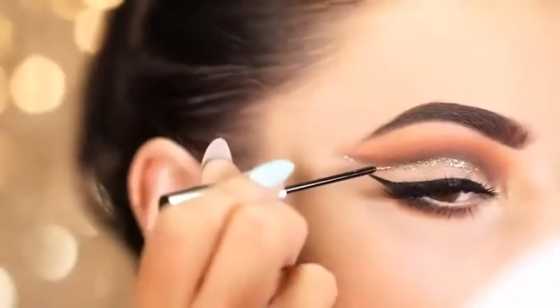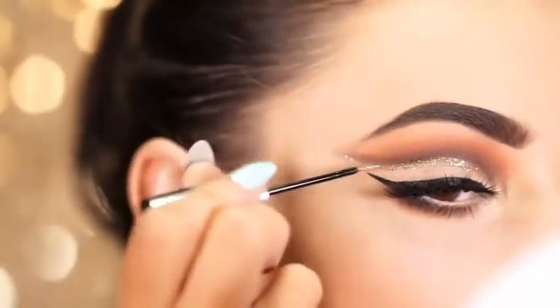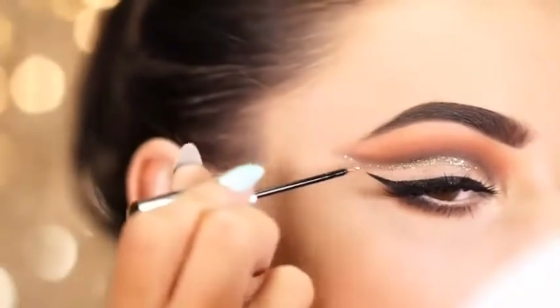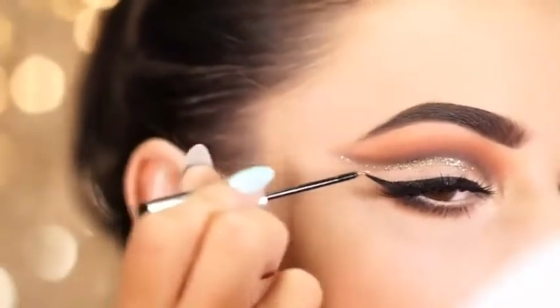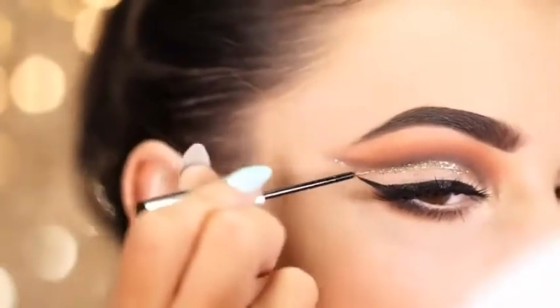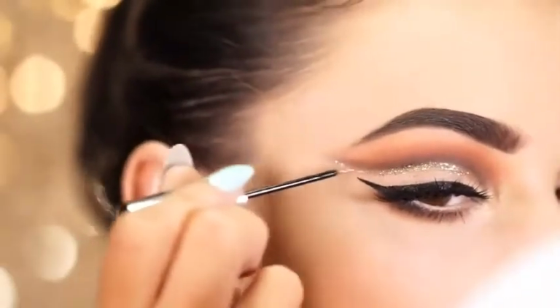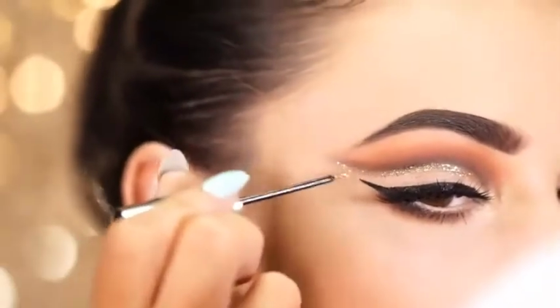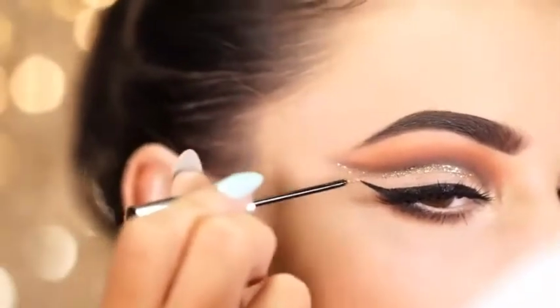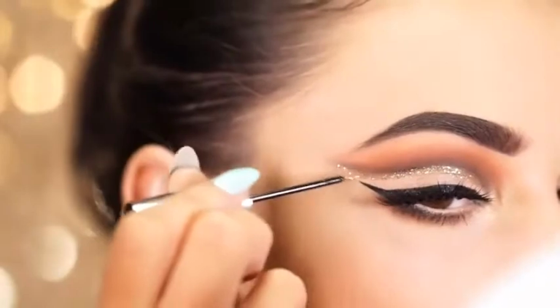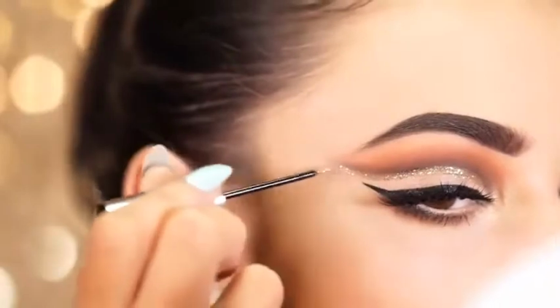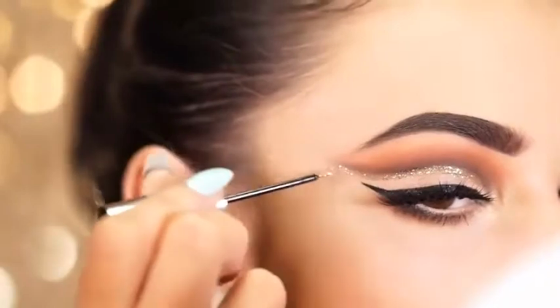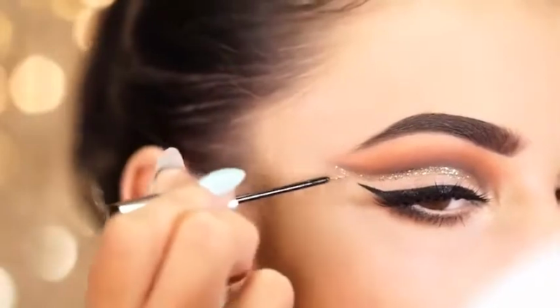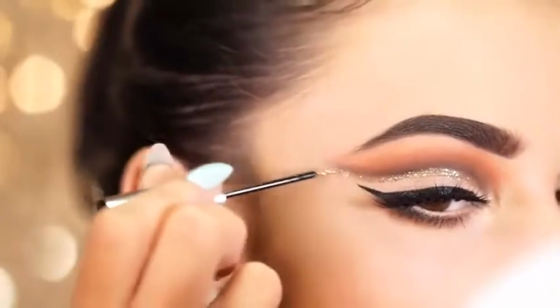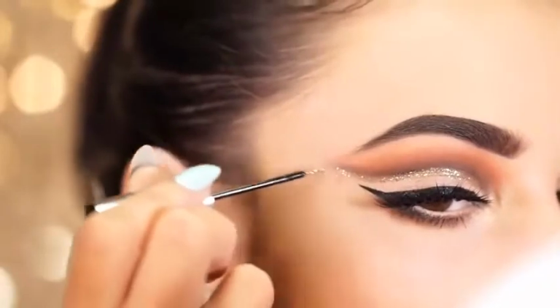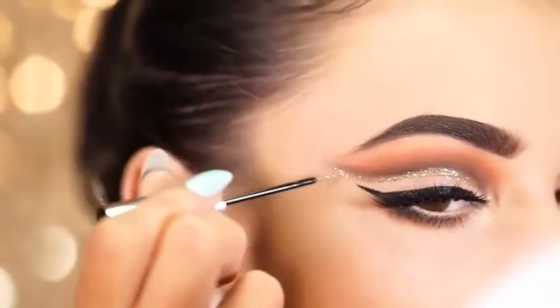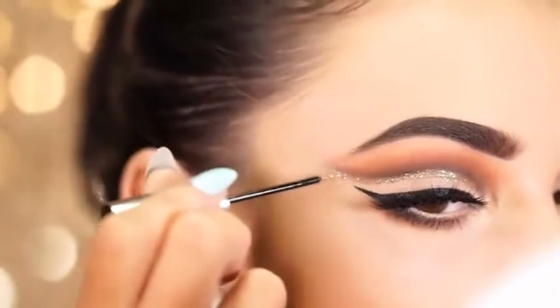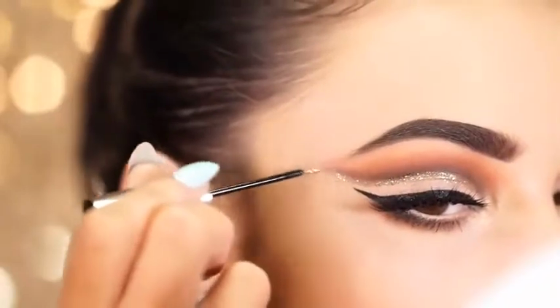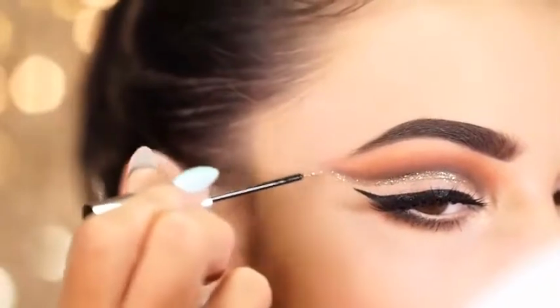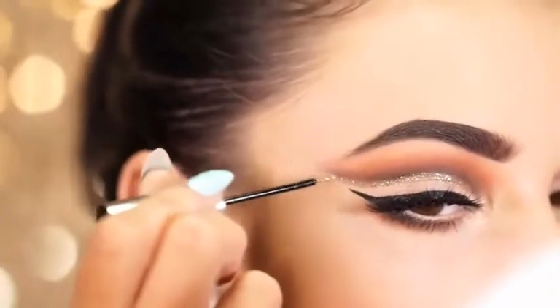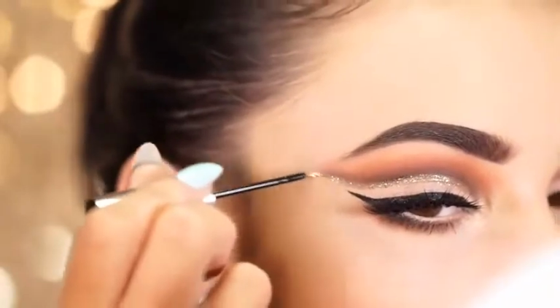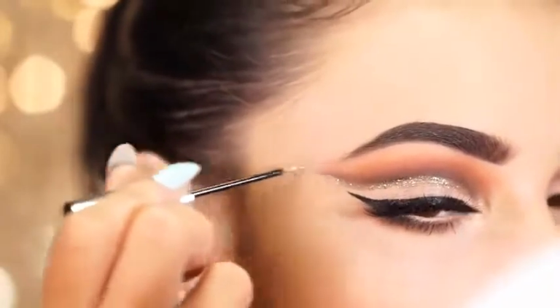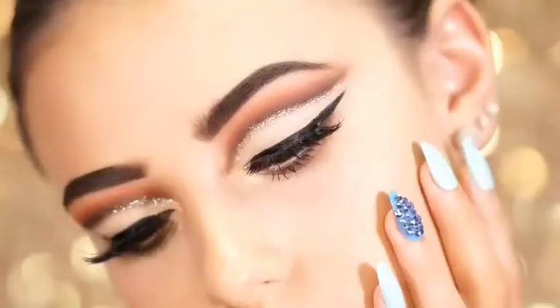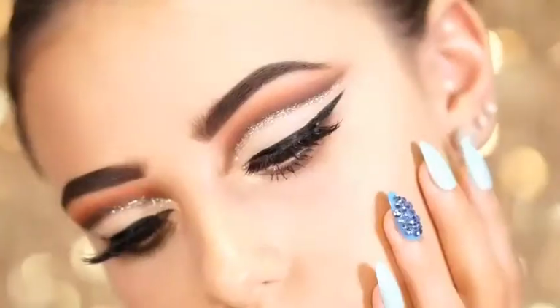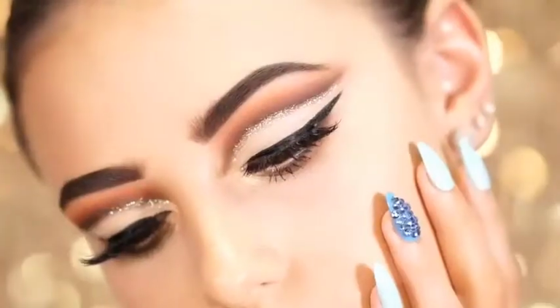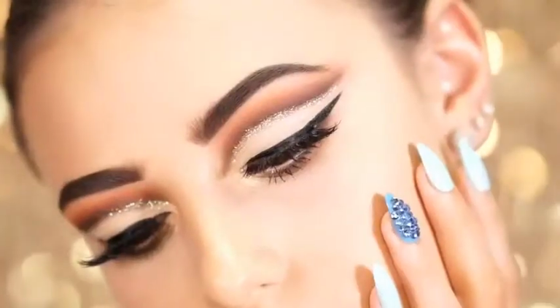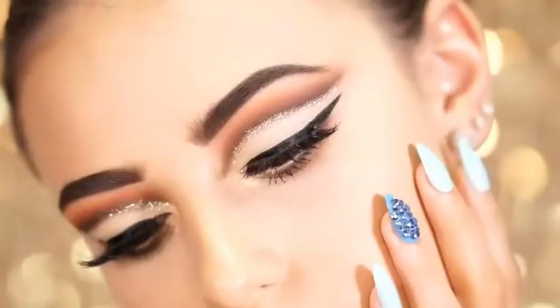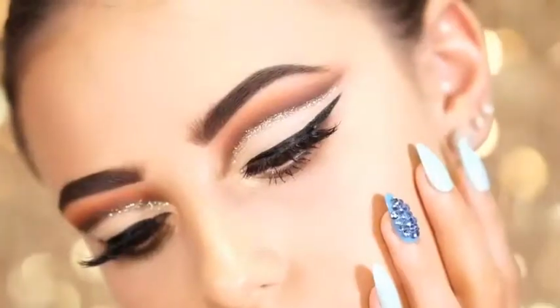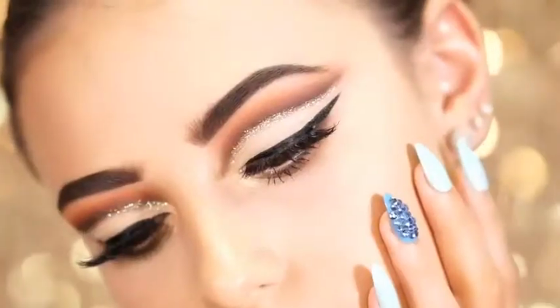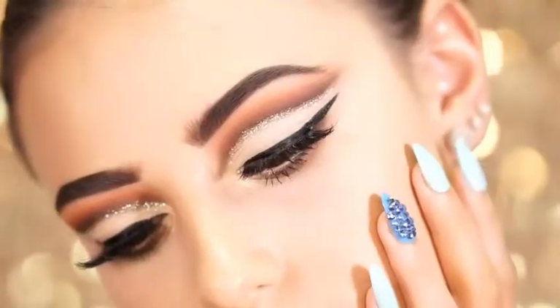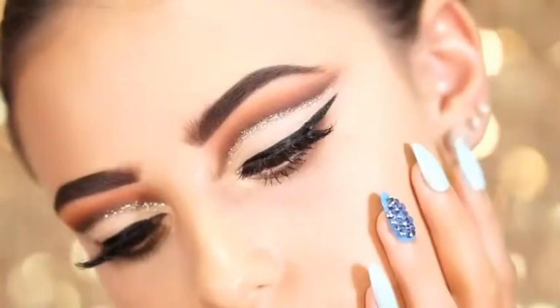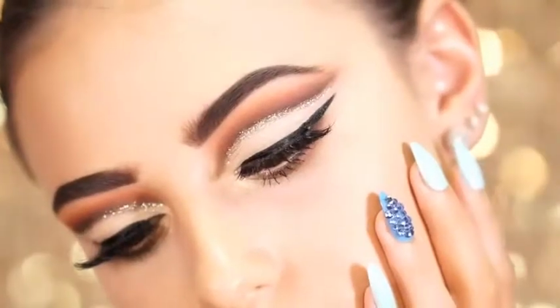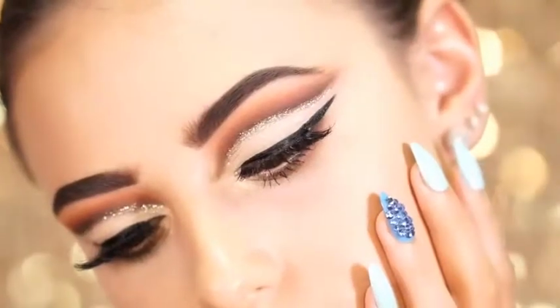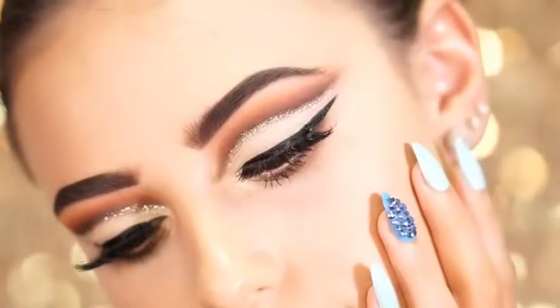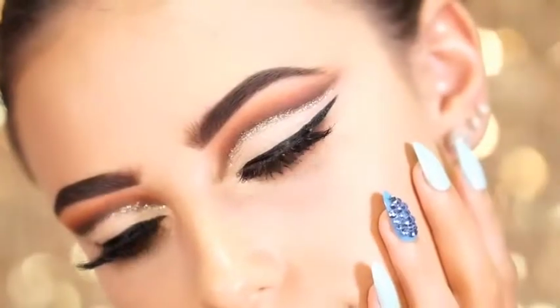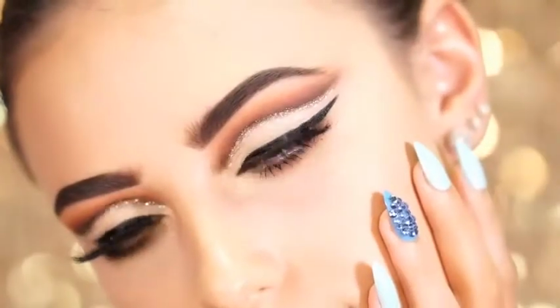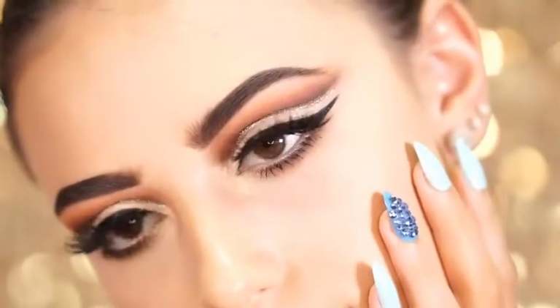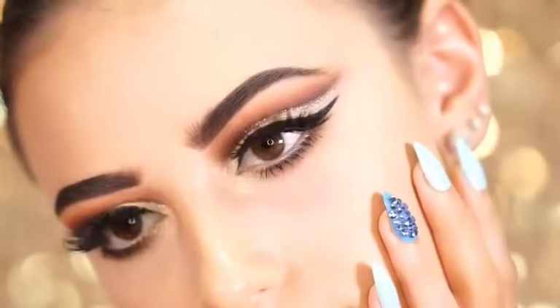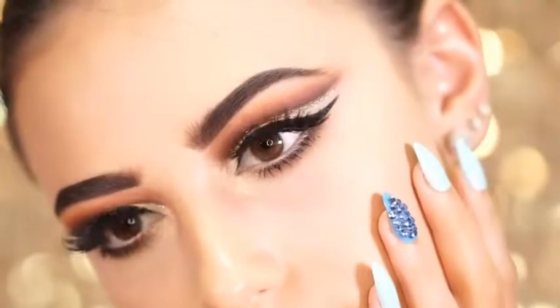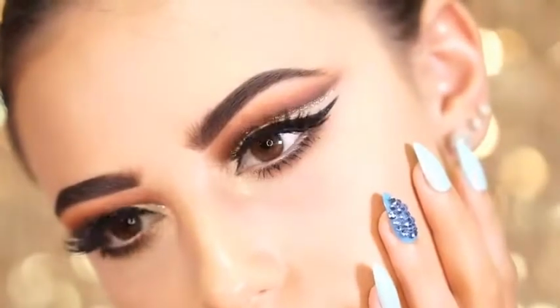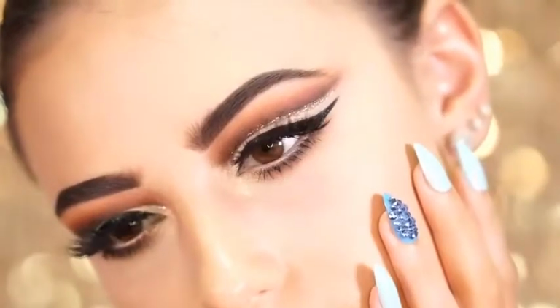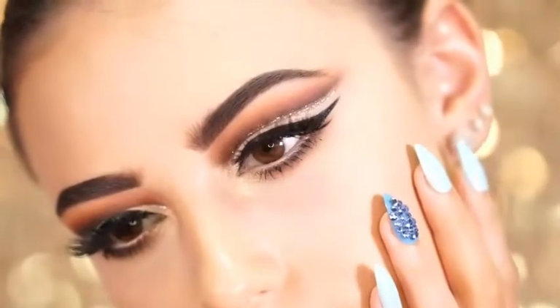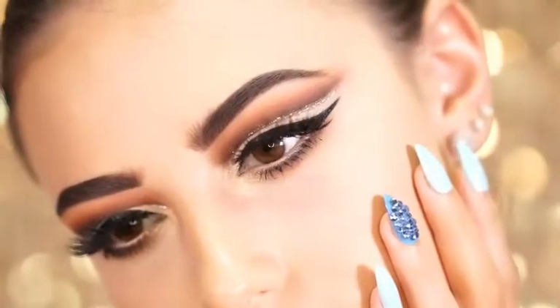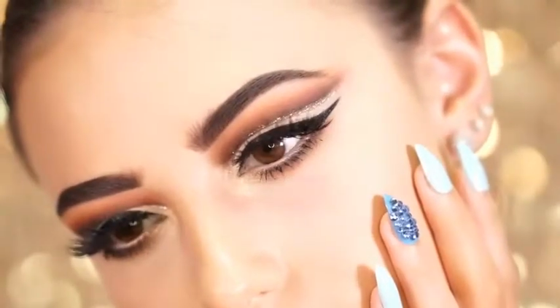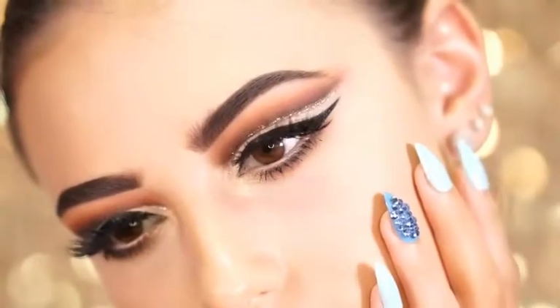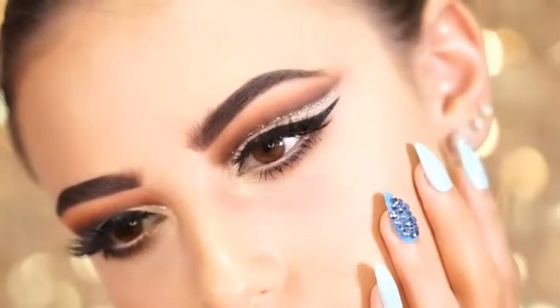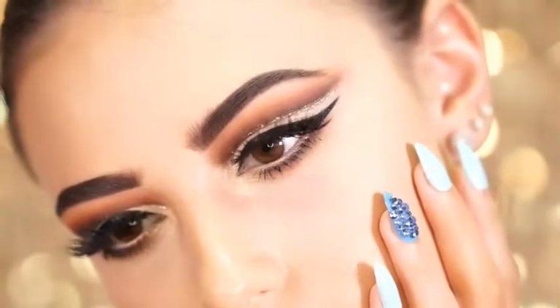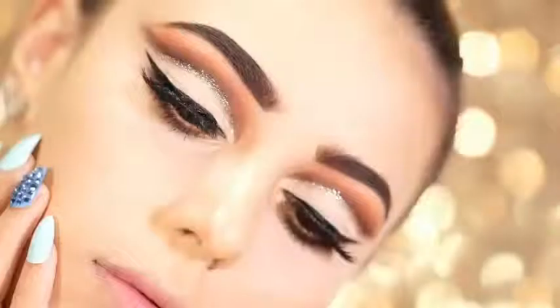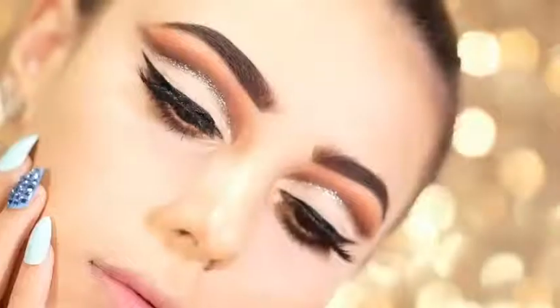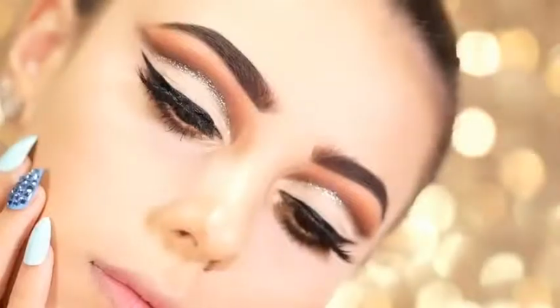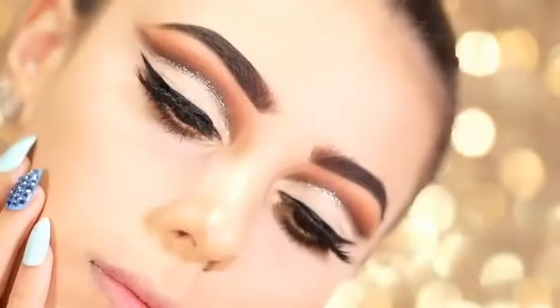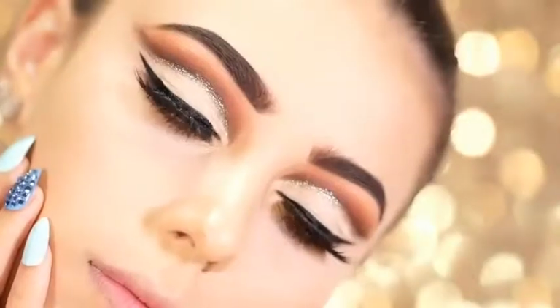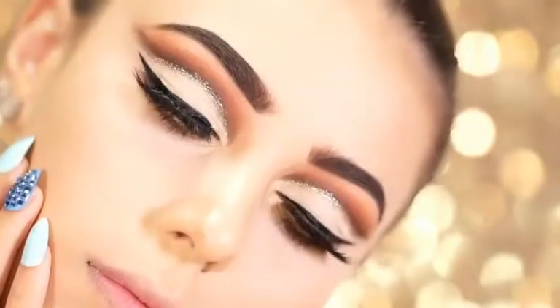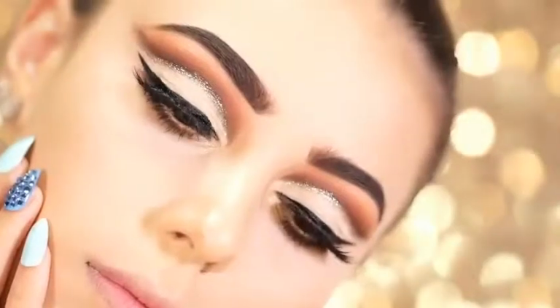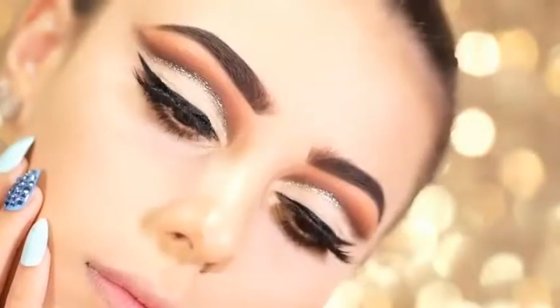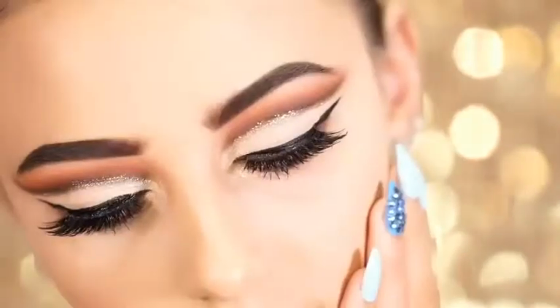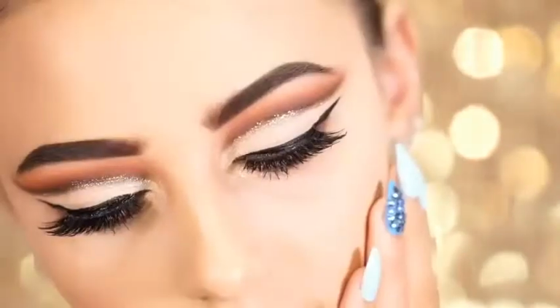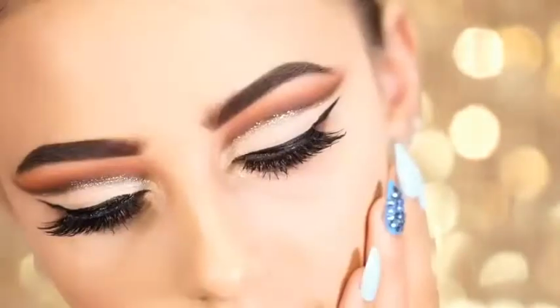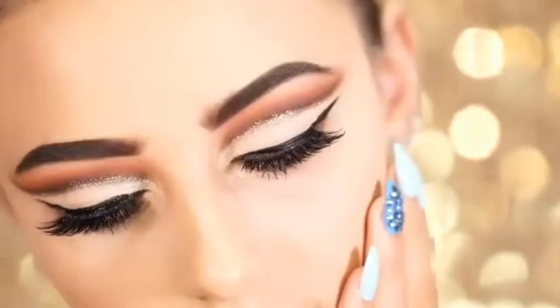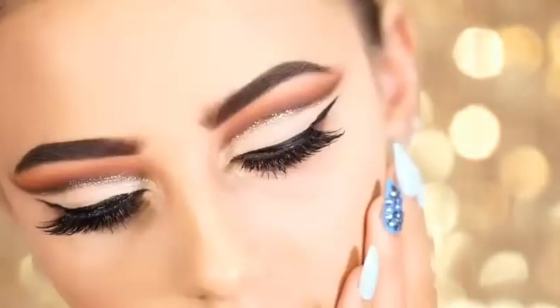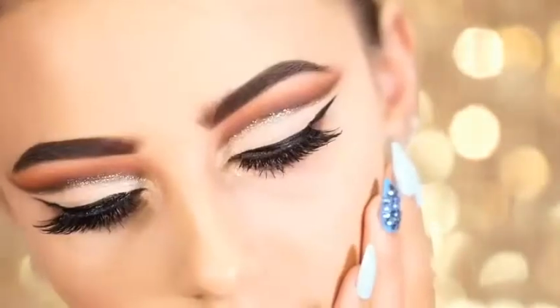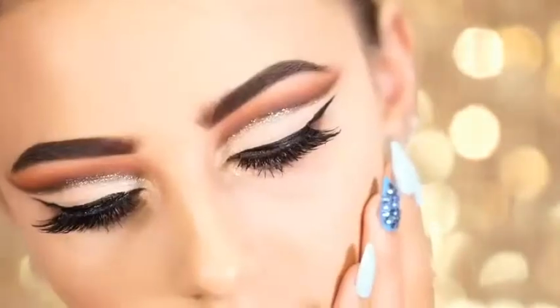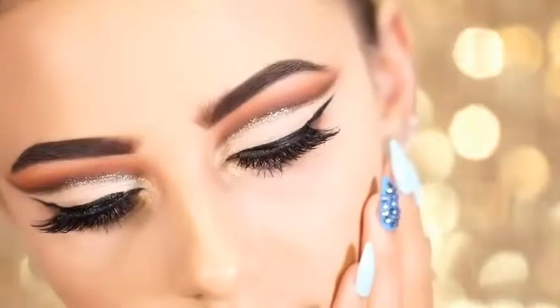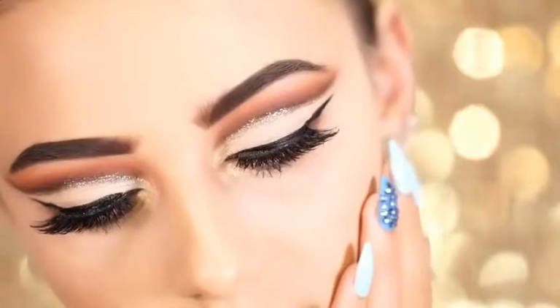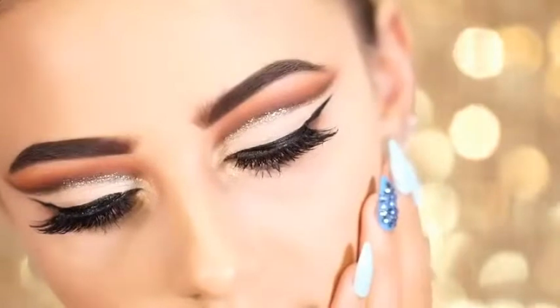So this is a final look at these glitter cut crease eyes. I love the way they turned out, and I hope you guys like them too.